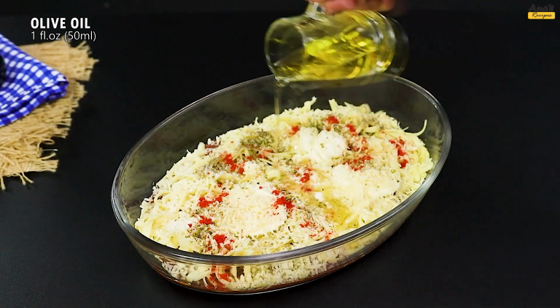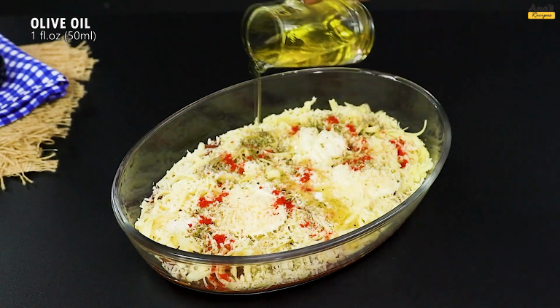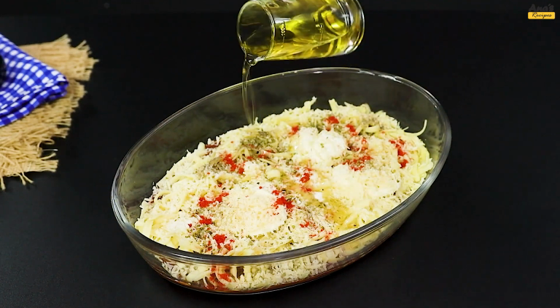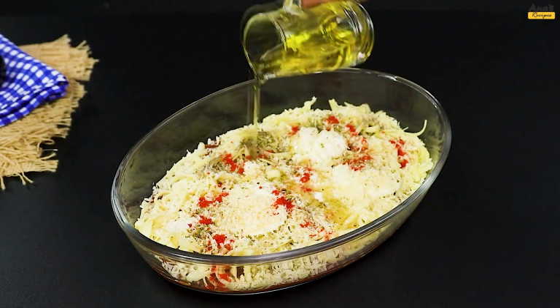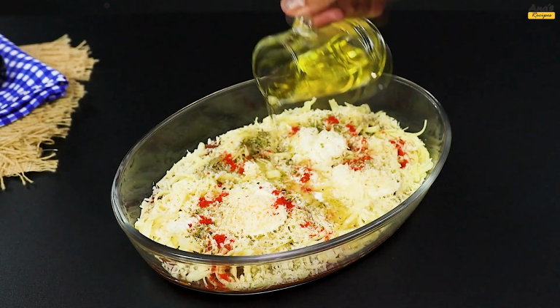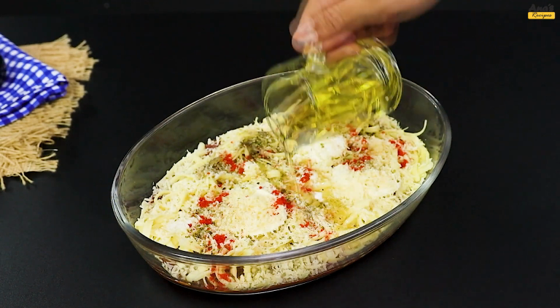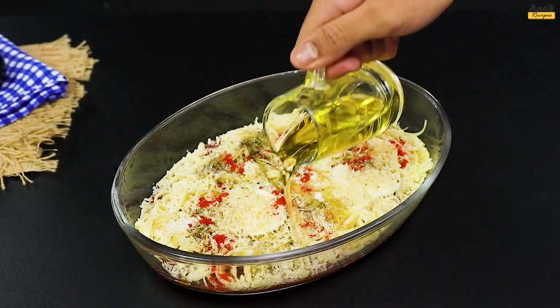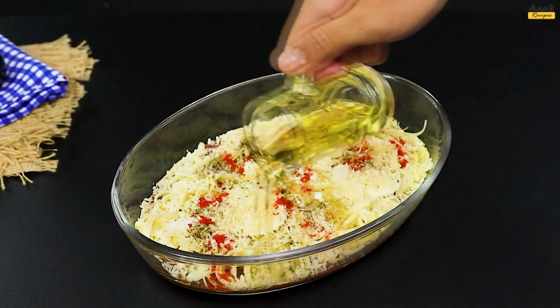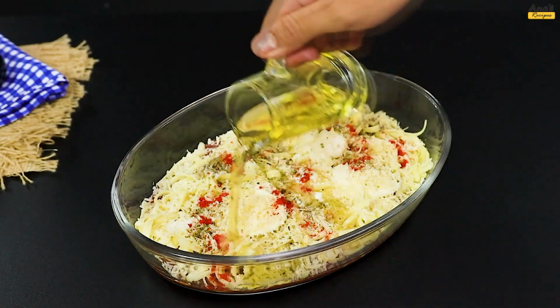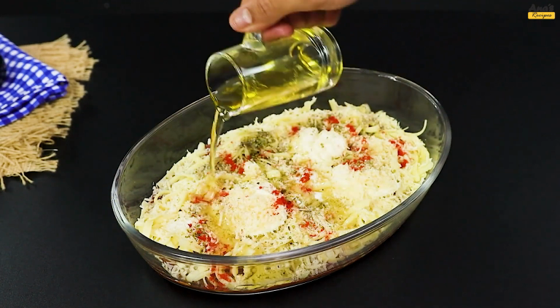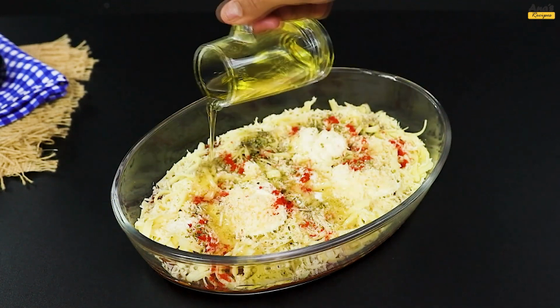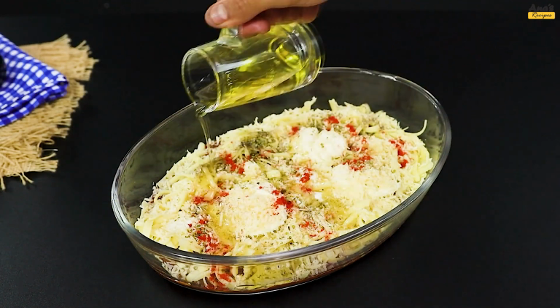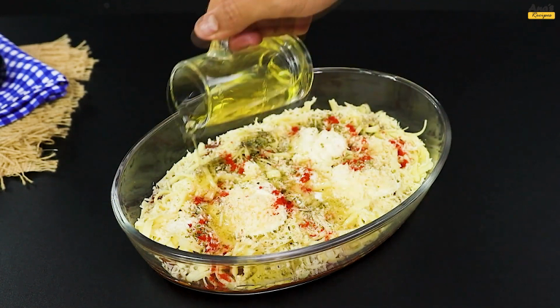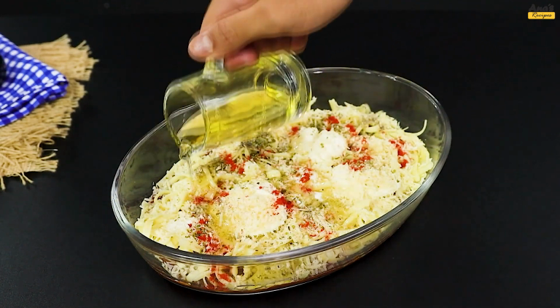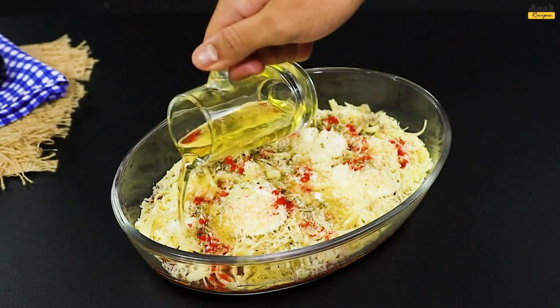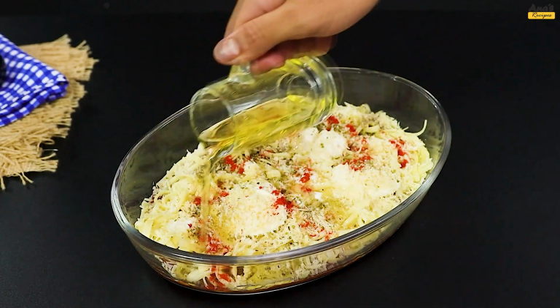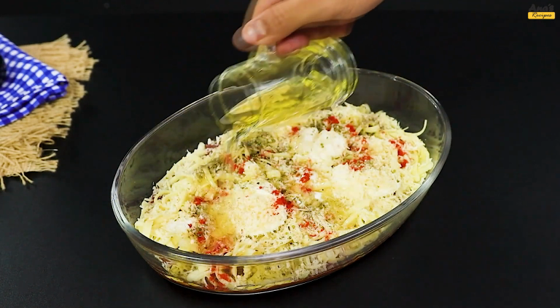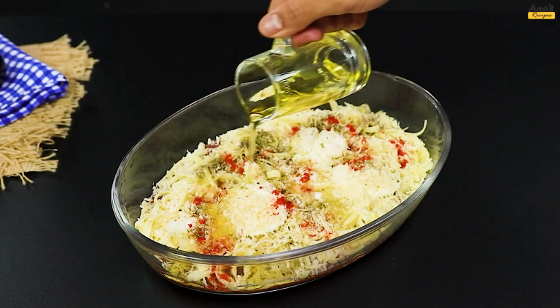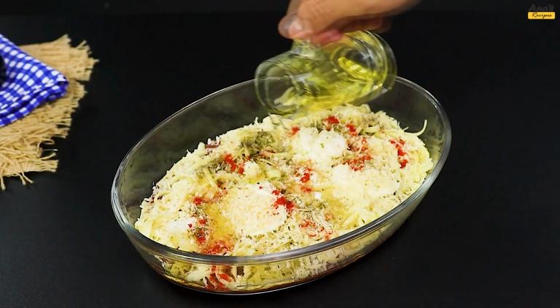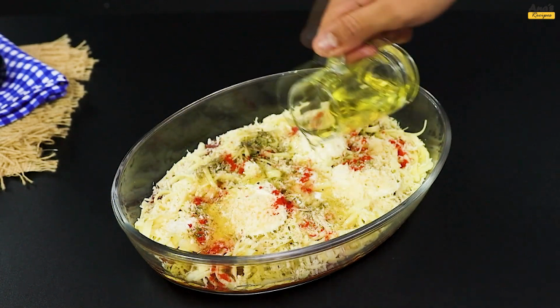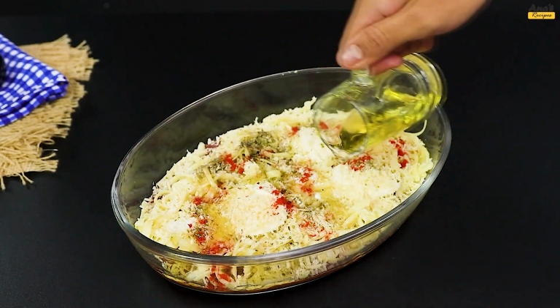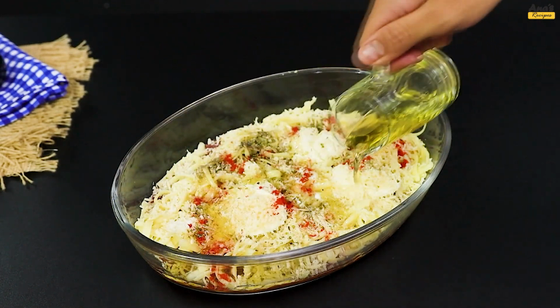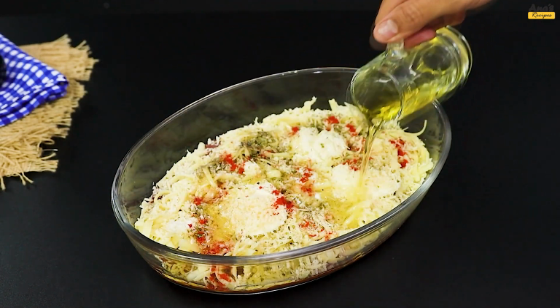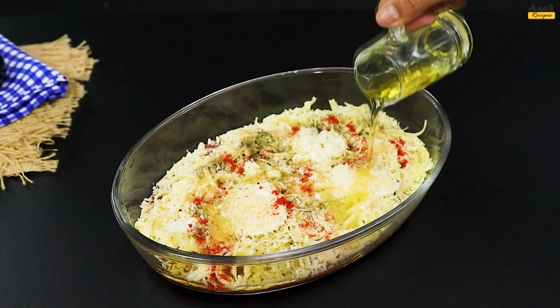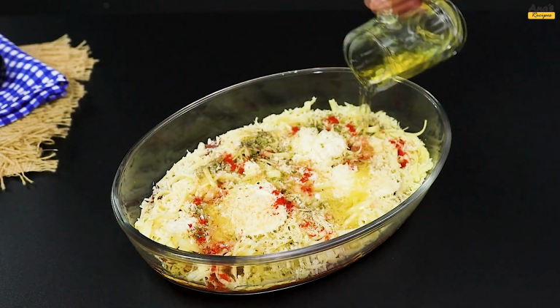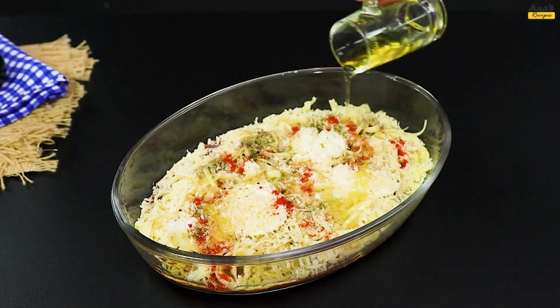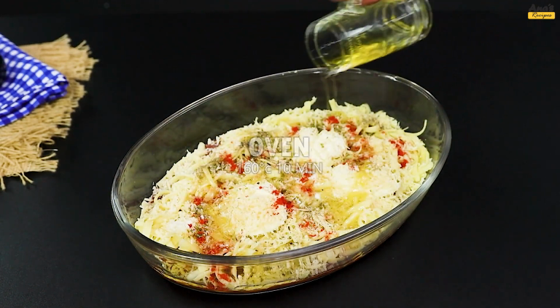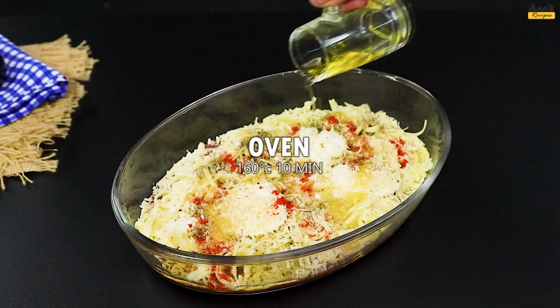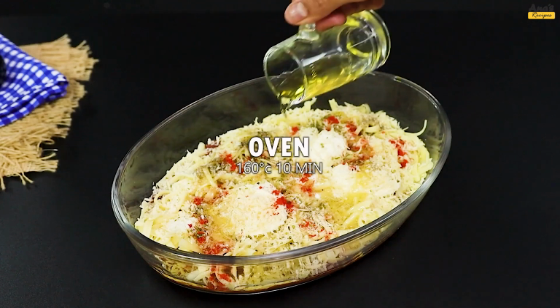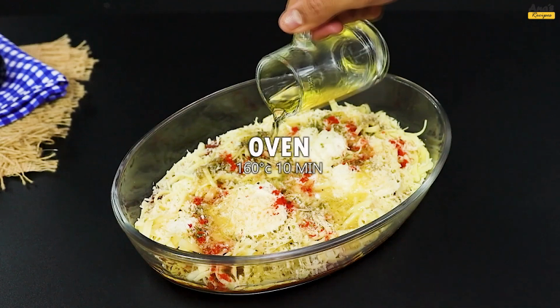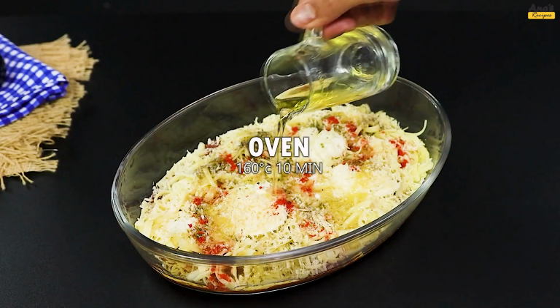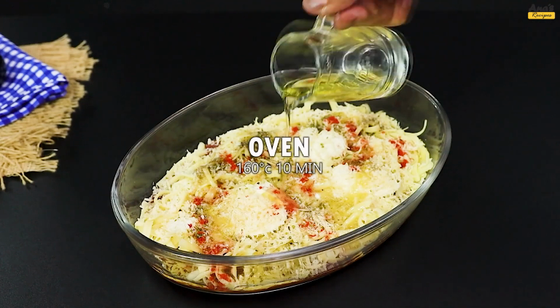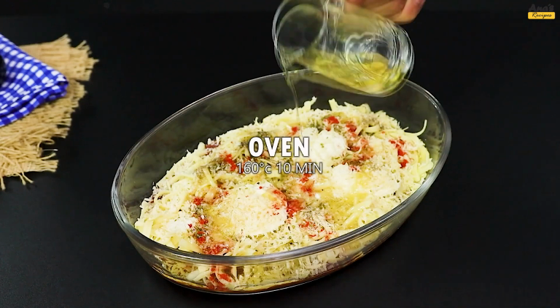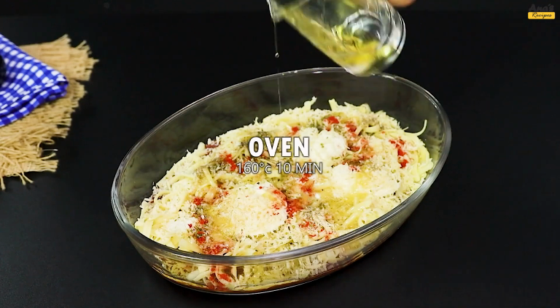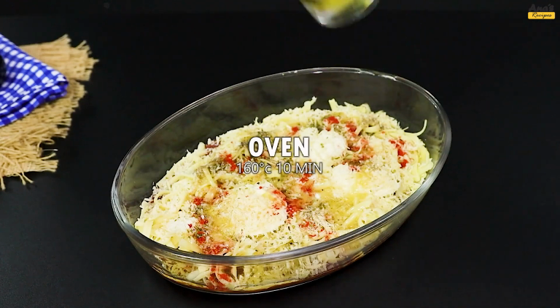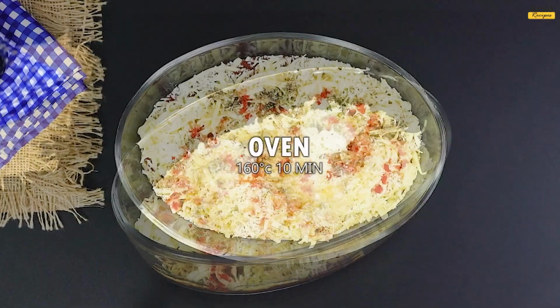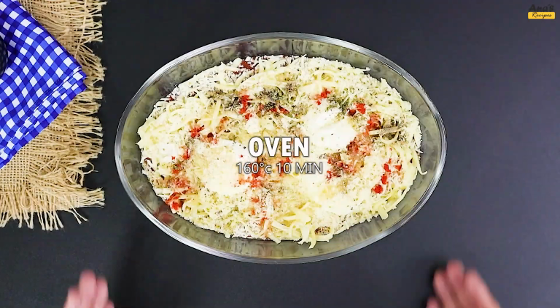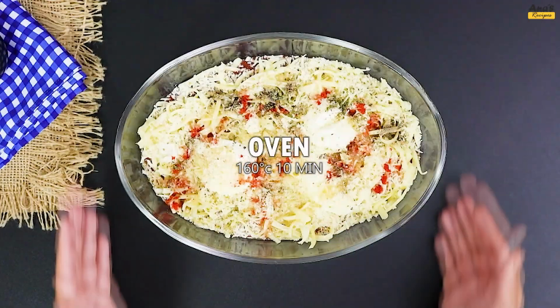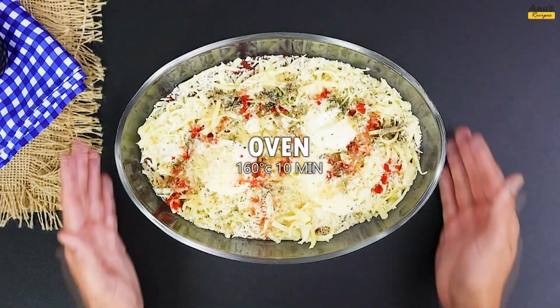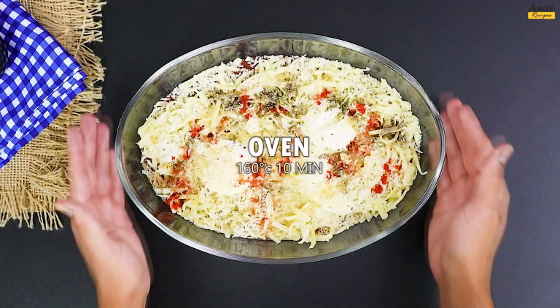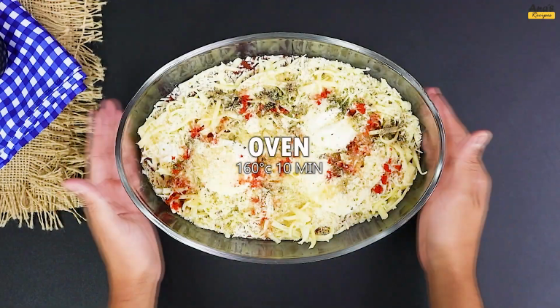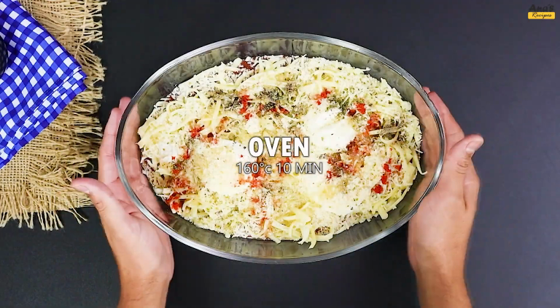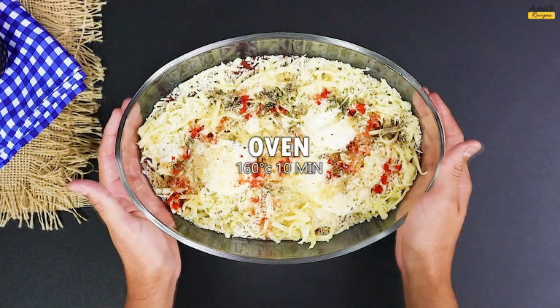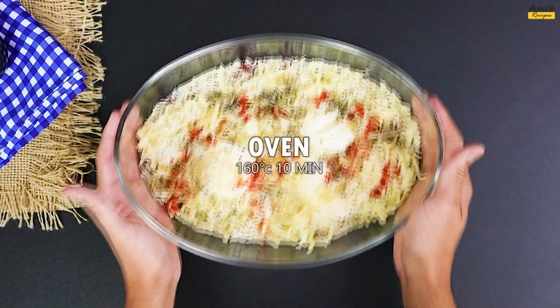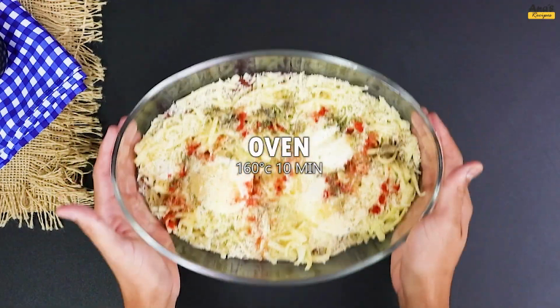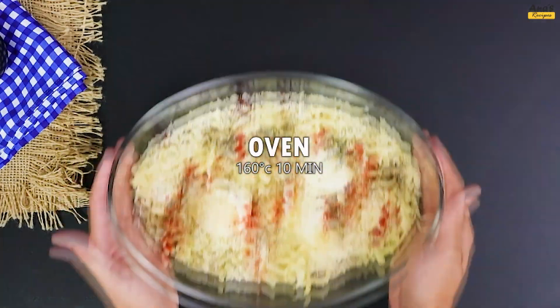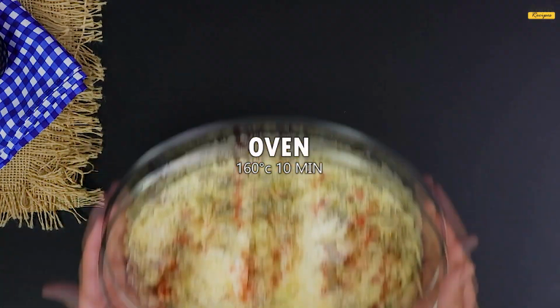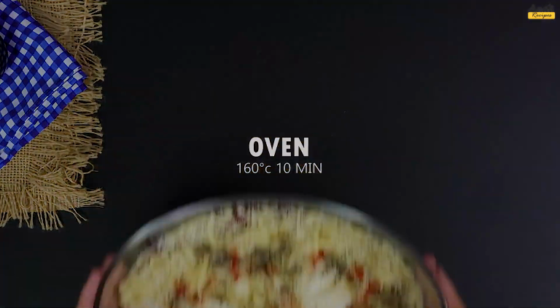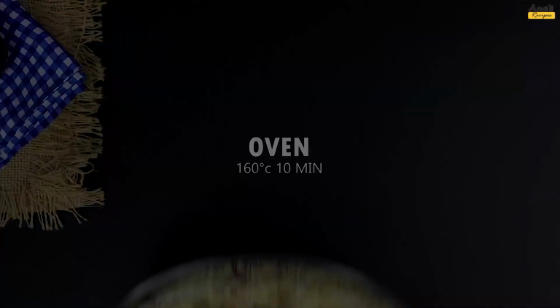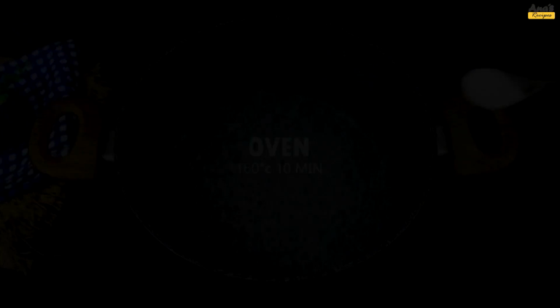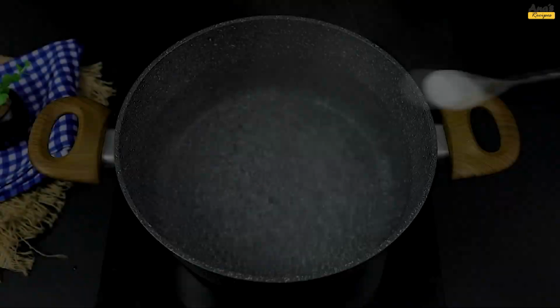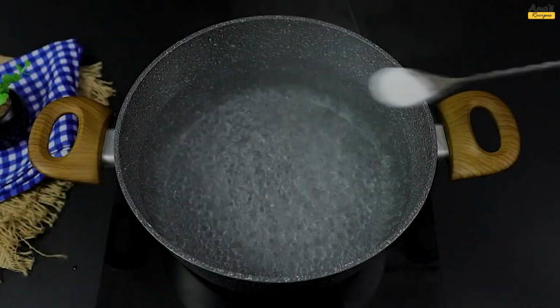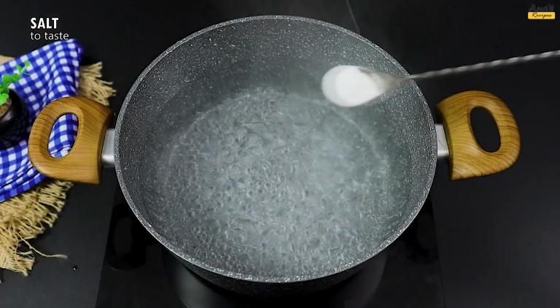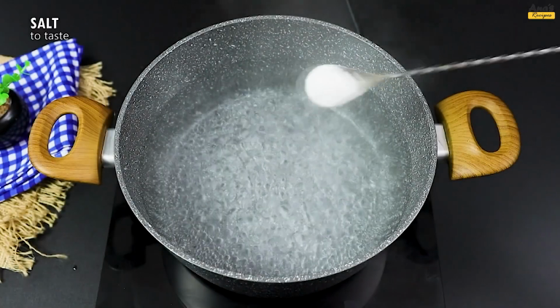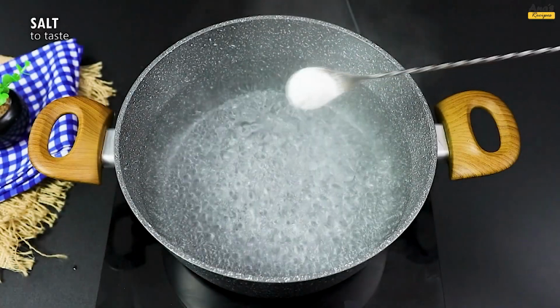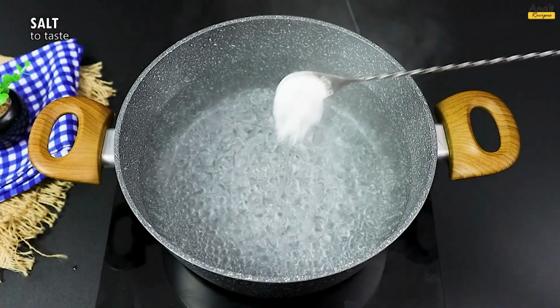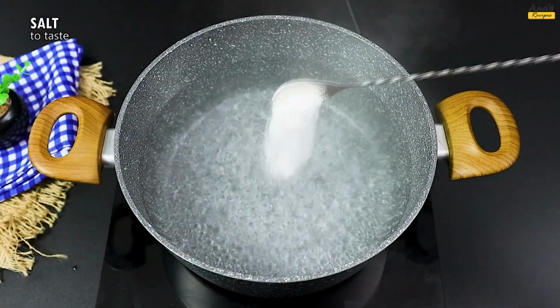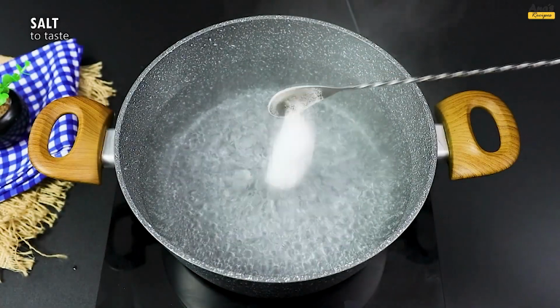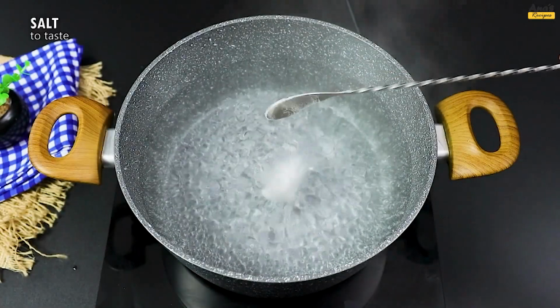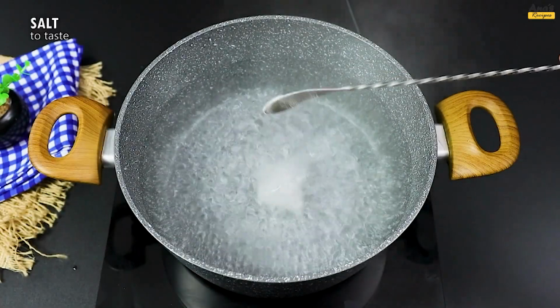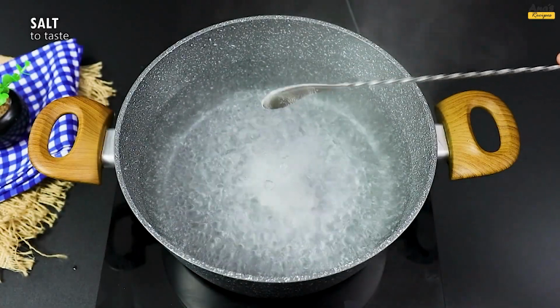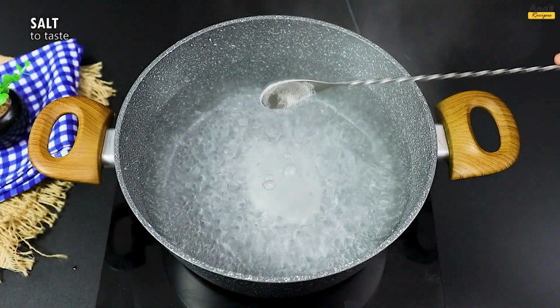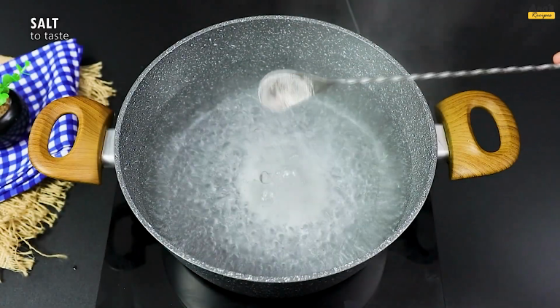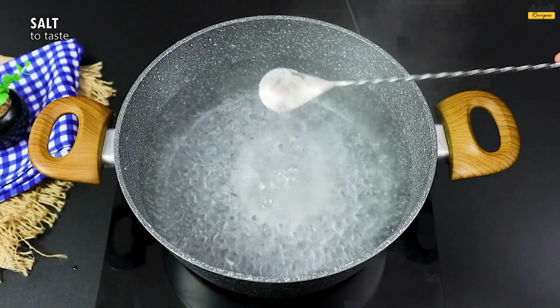Once done, let's put it in the oven for 10 minutes at 160 degrees Celsius, 320 degrees Fahrenheit.